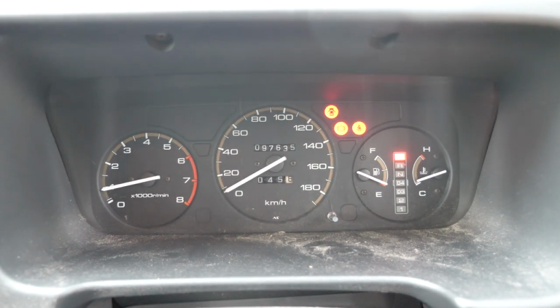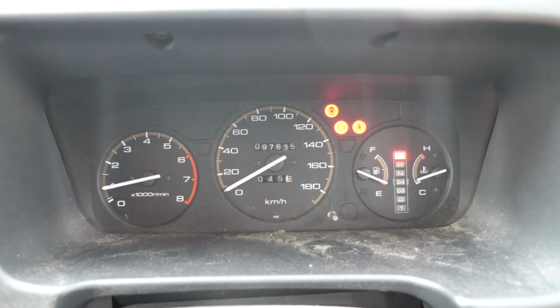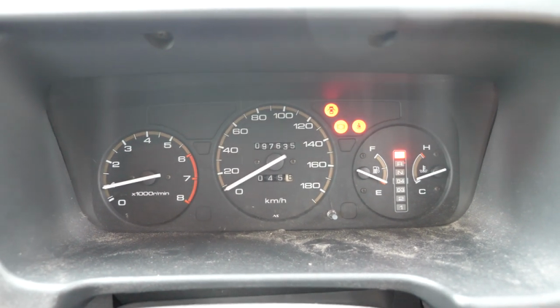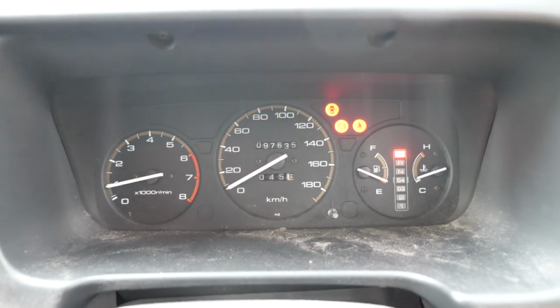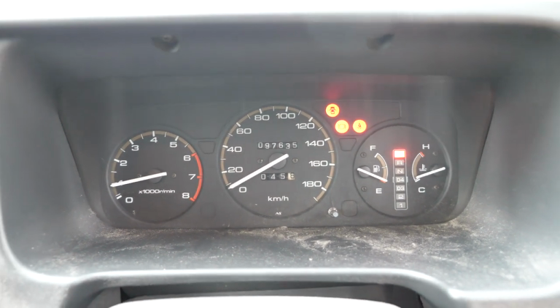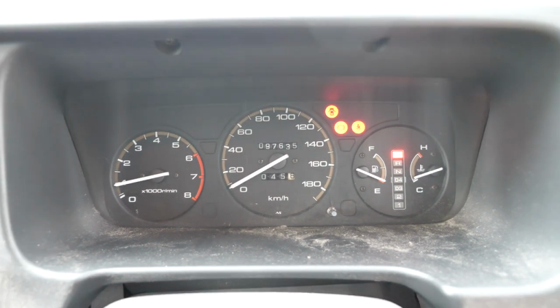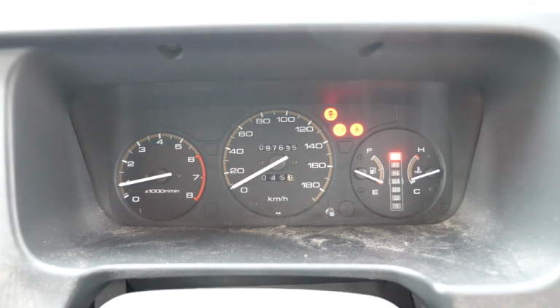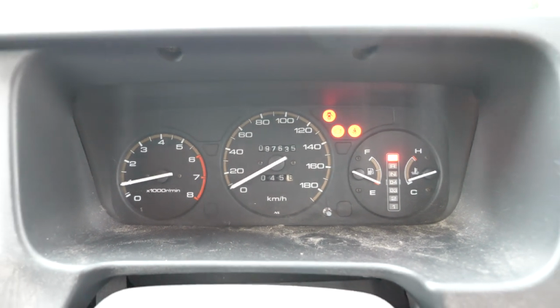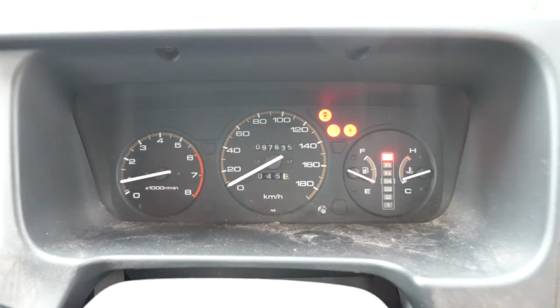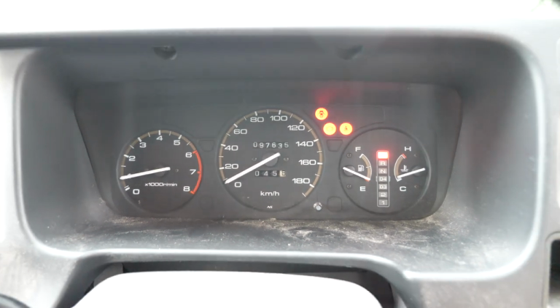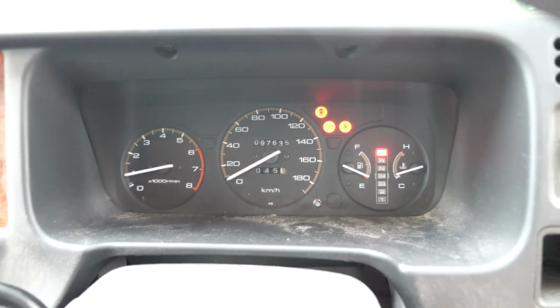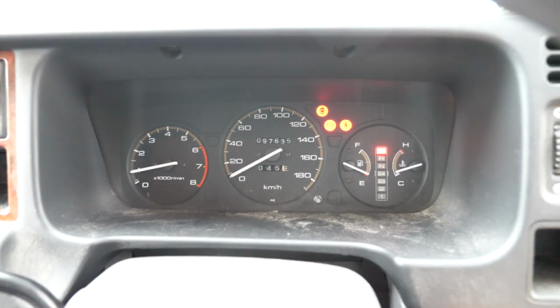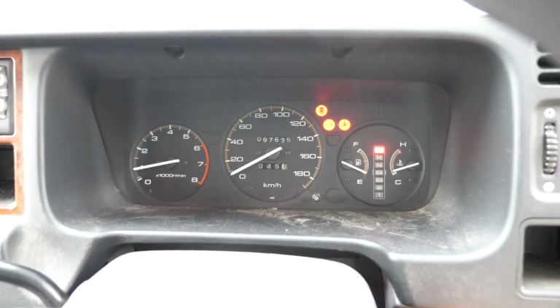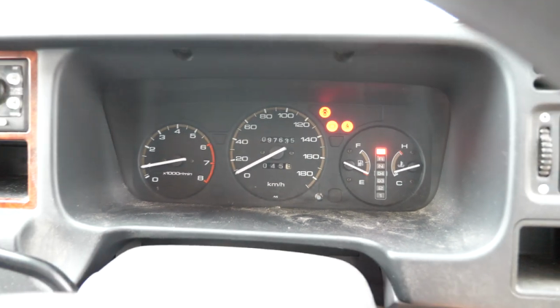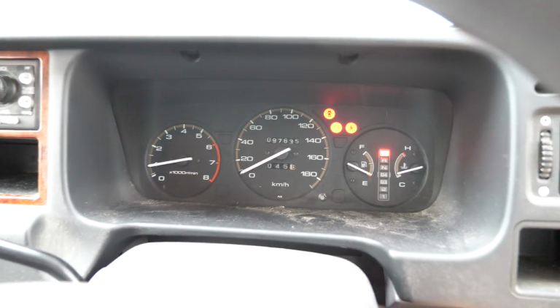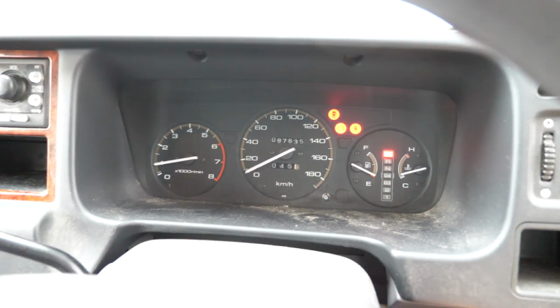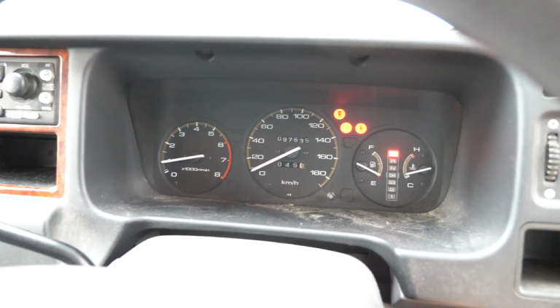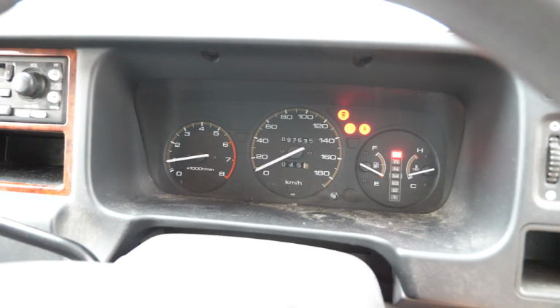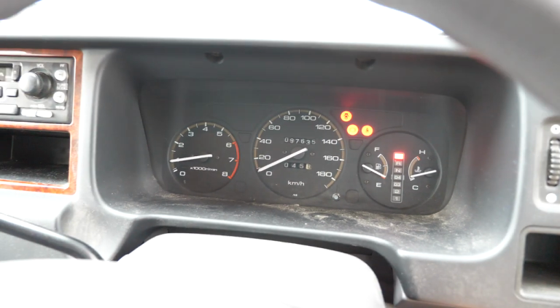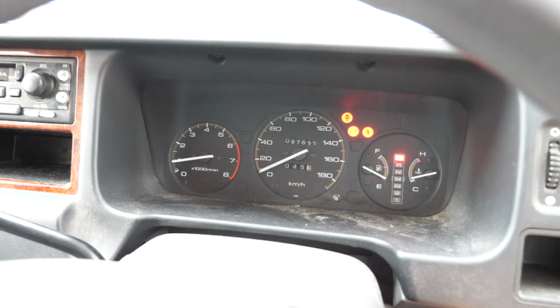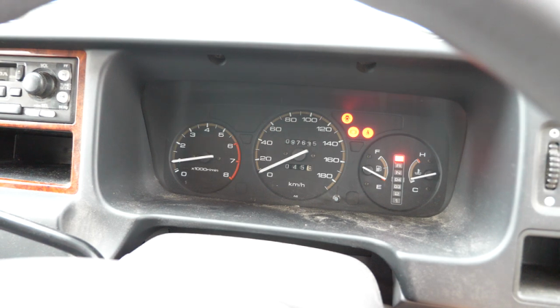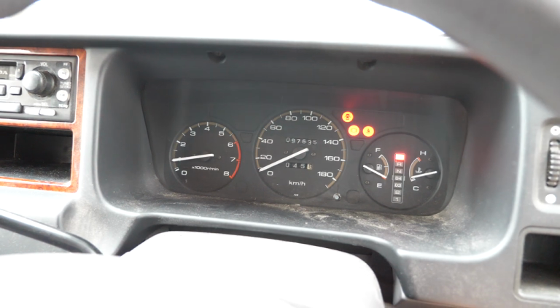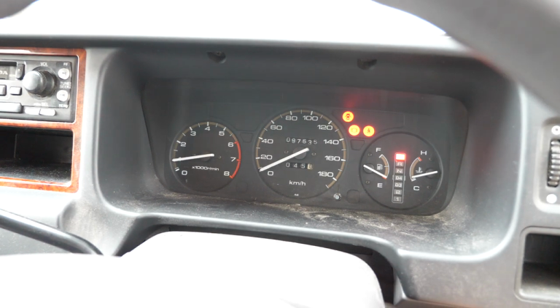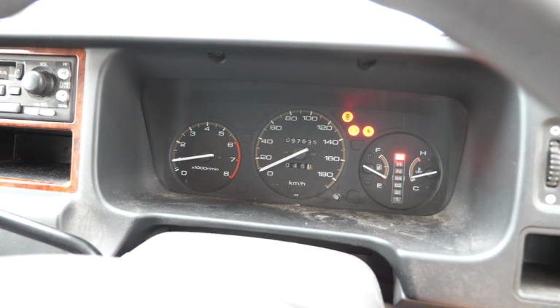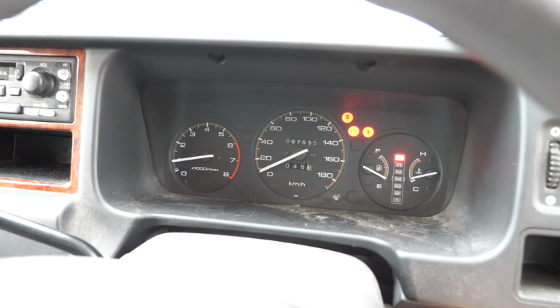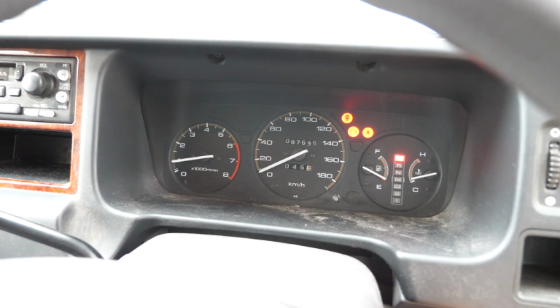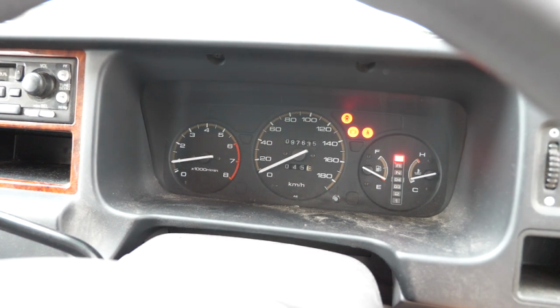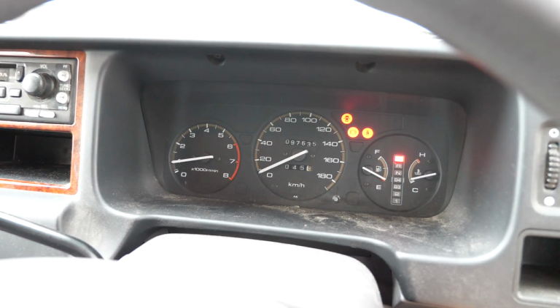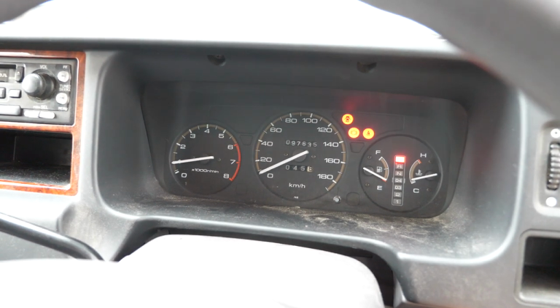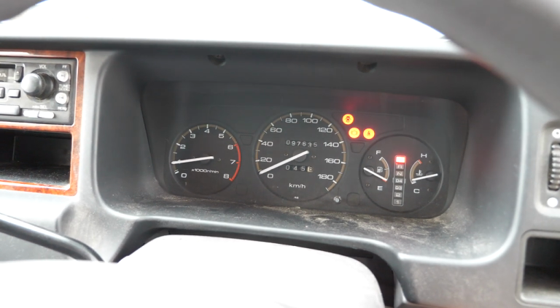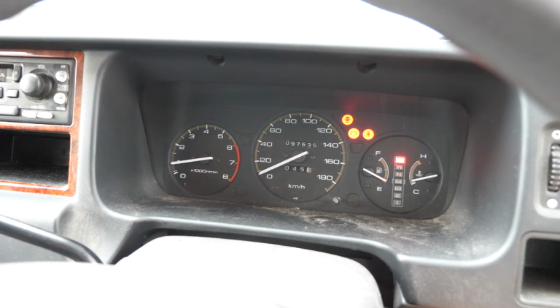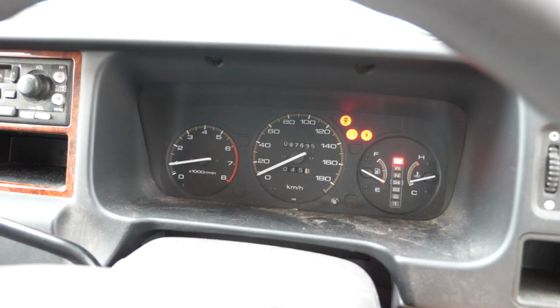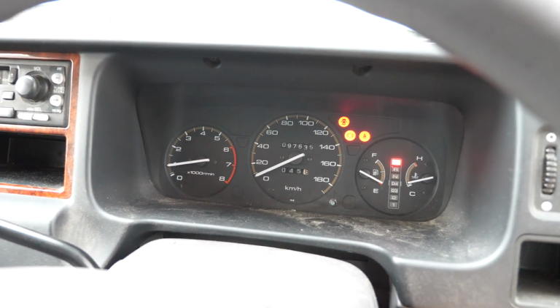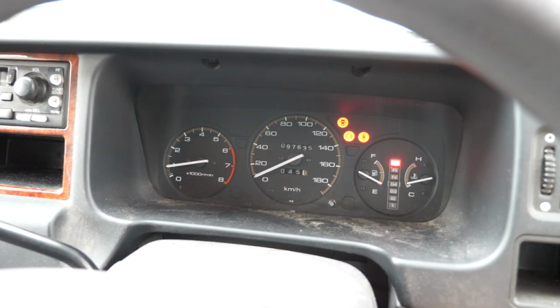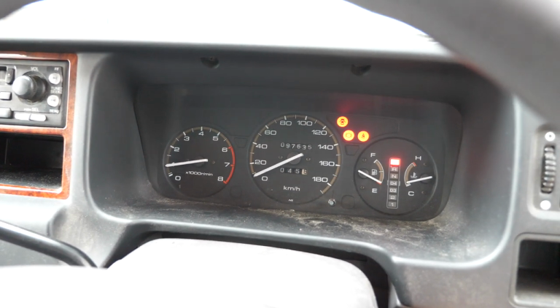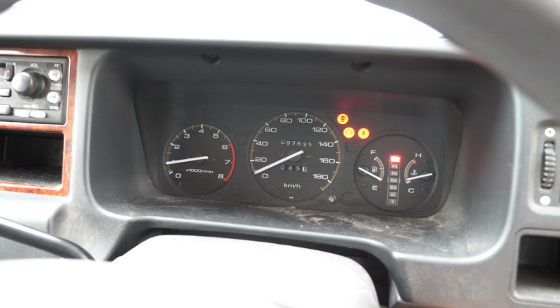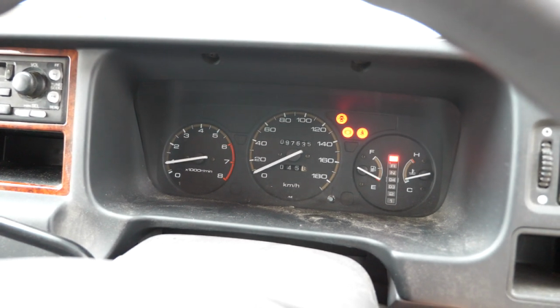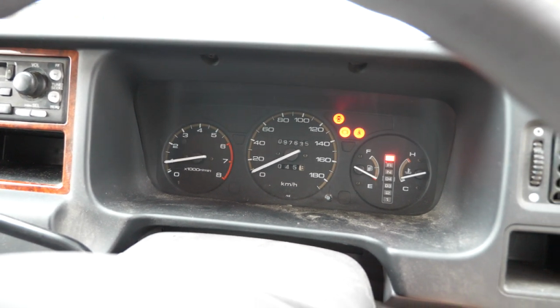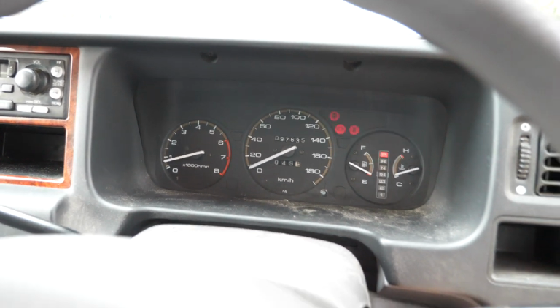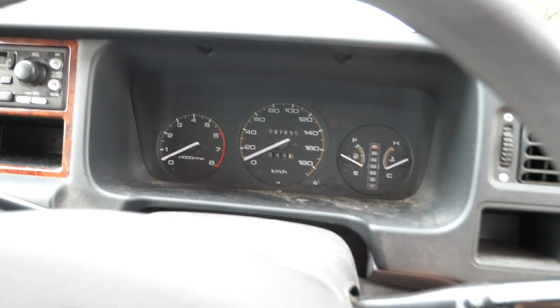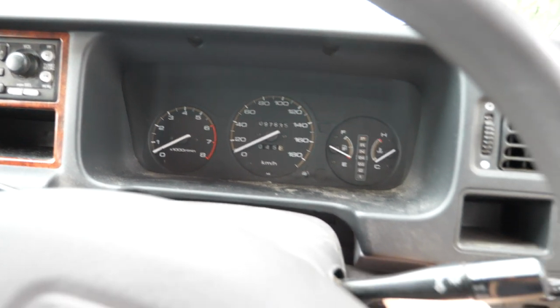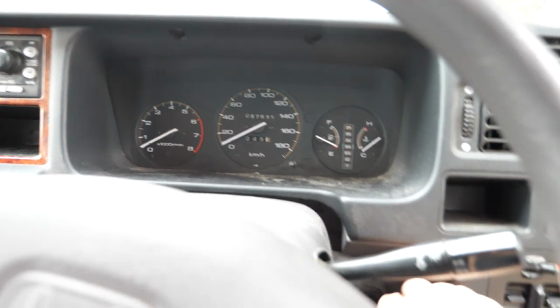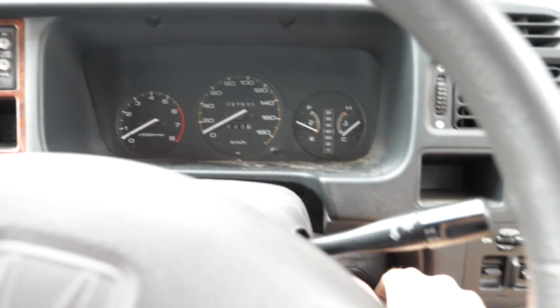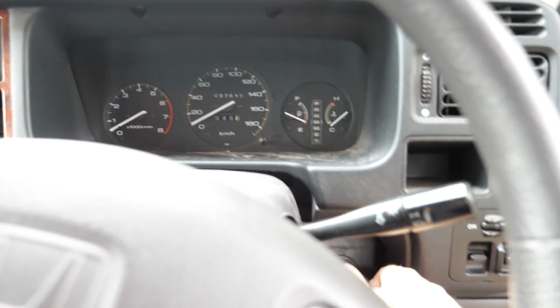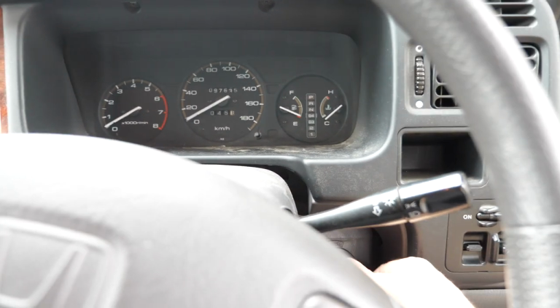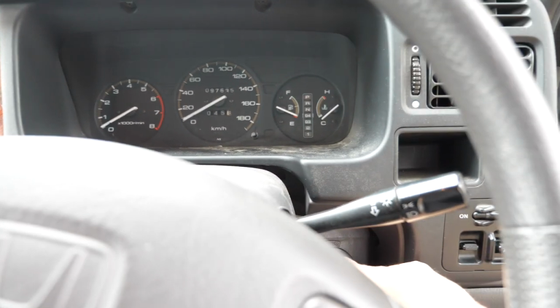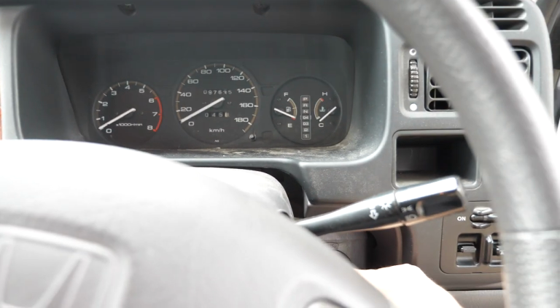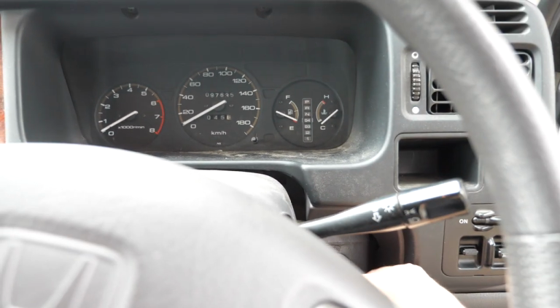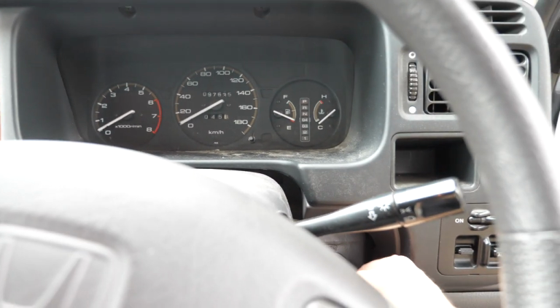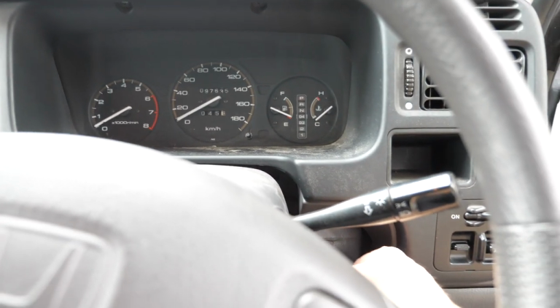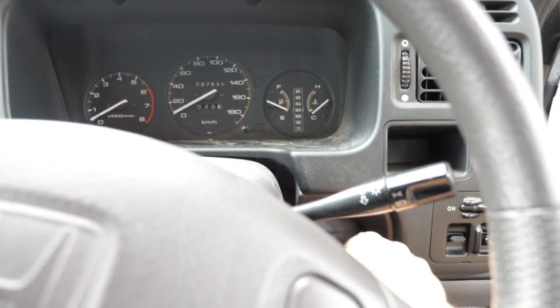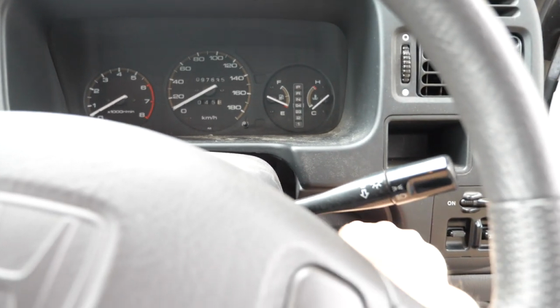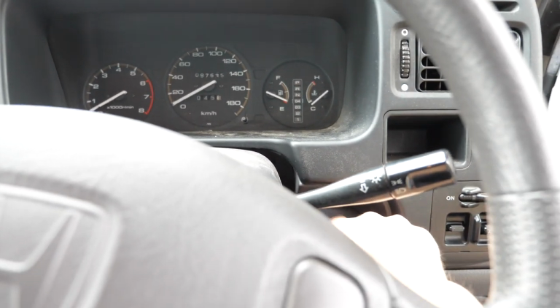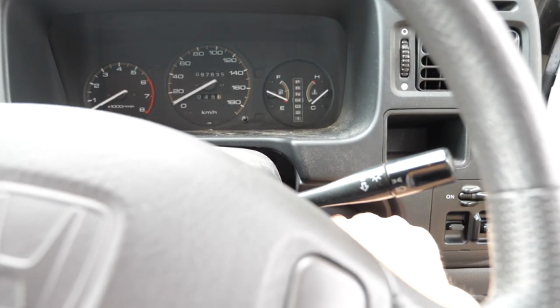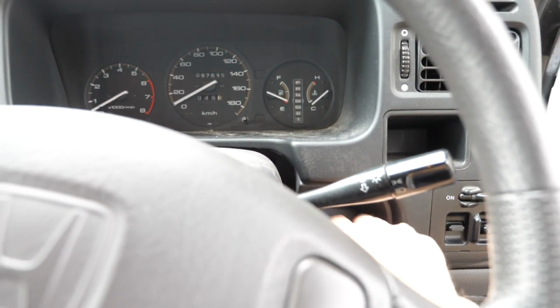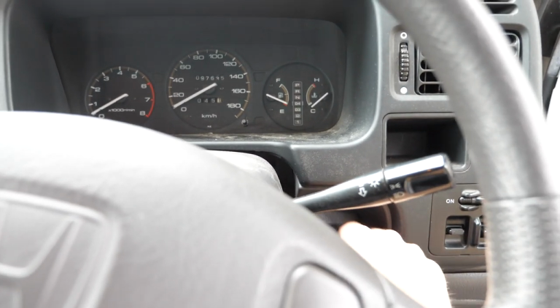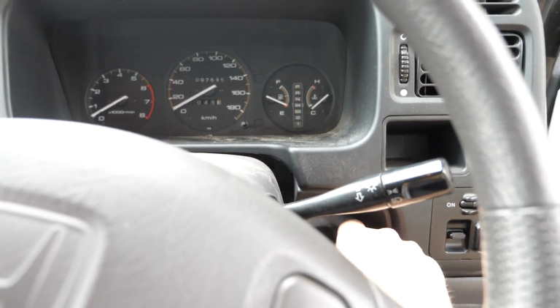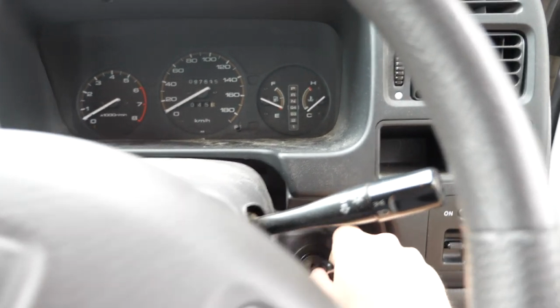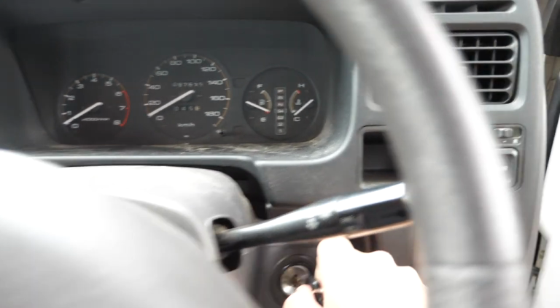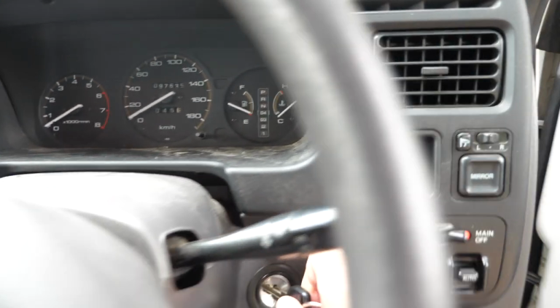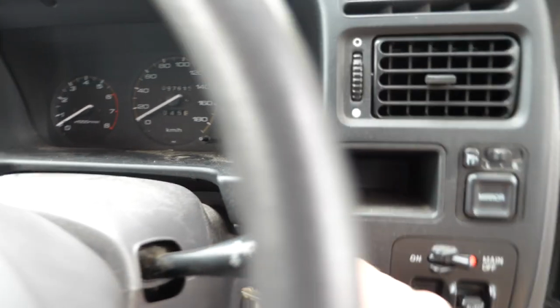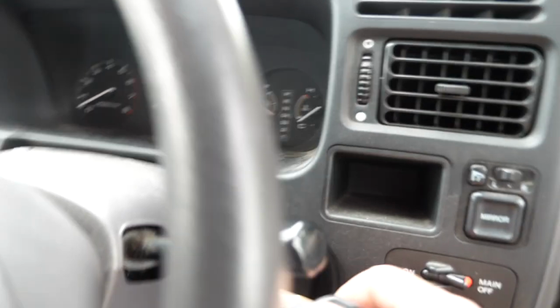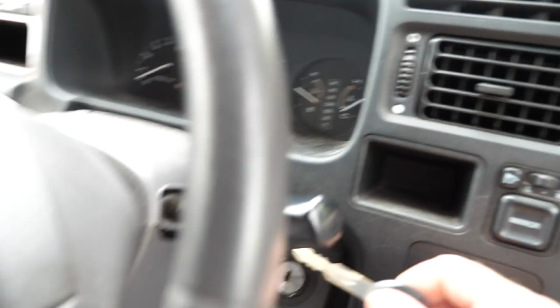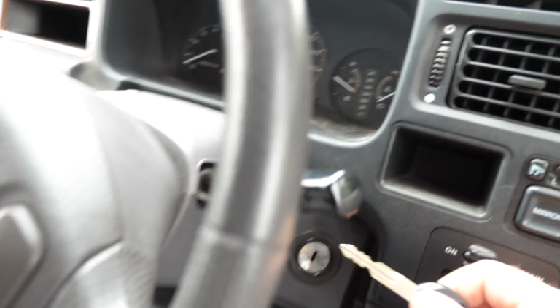This one here has 97,000 kilometers, and I've always loved these.